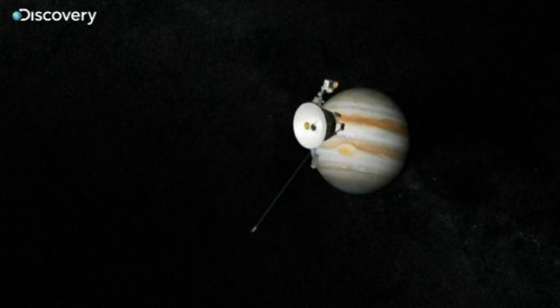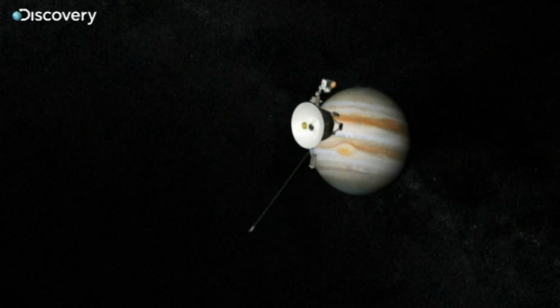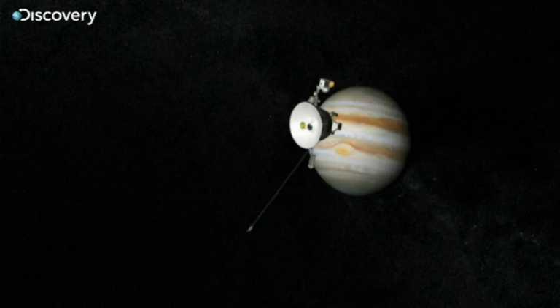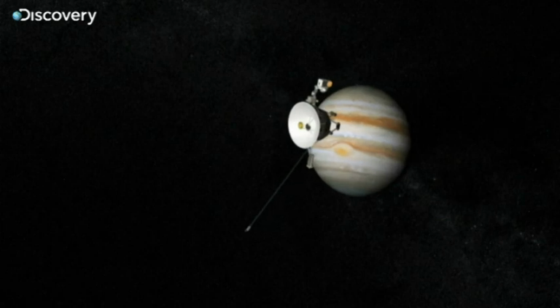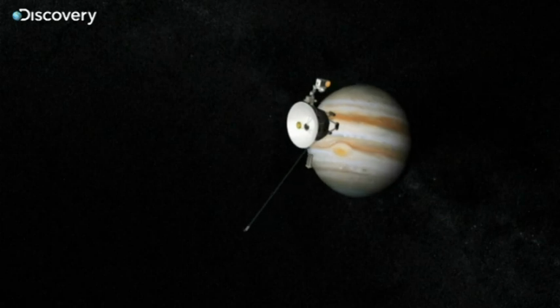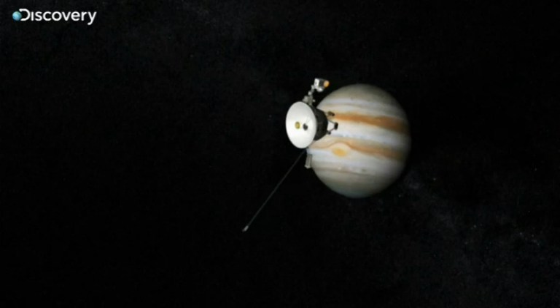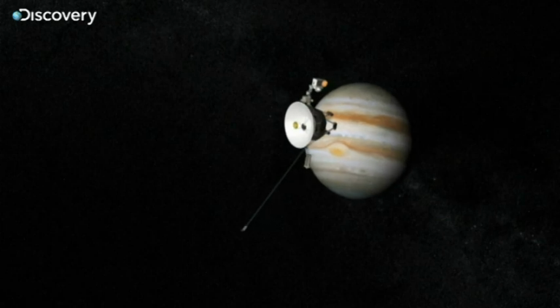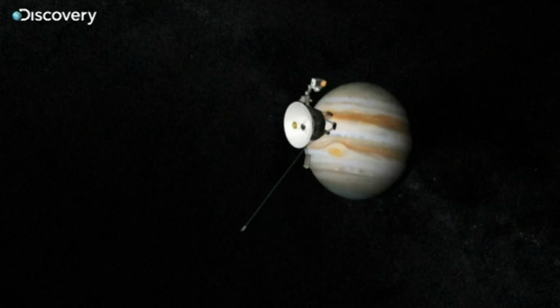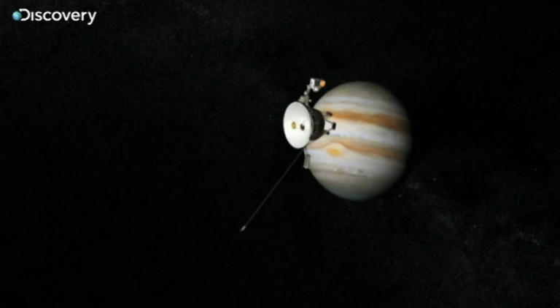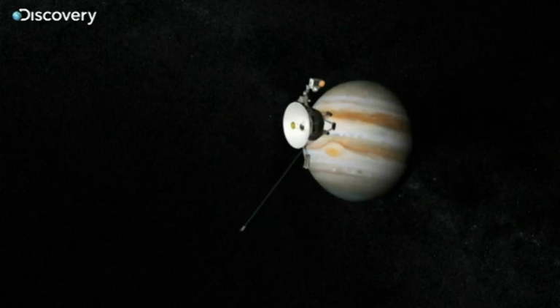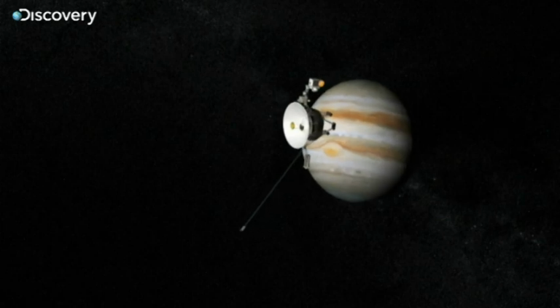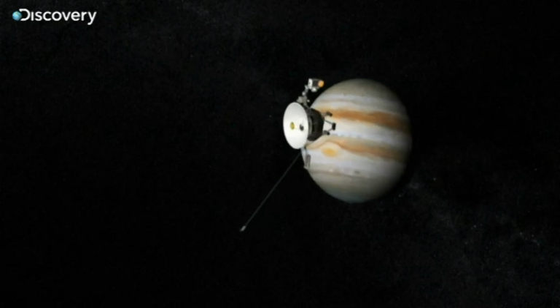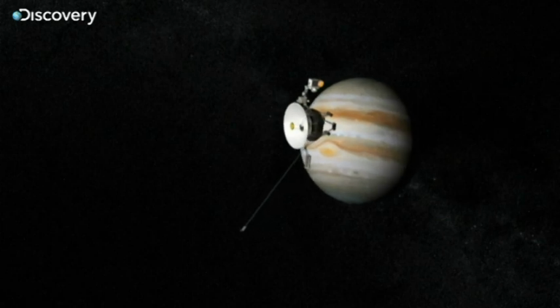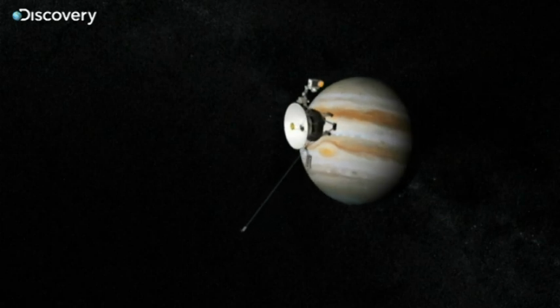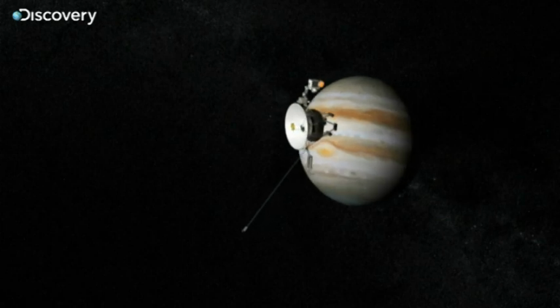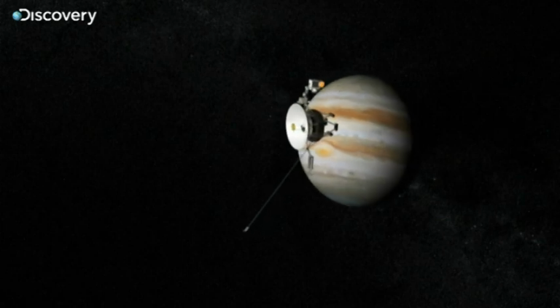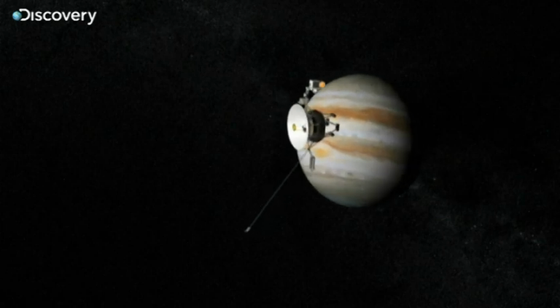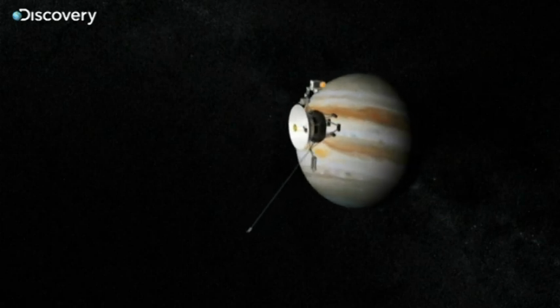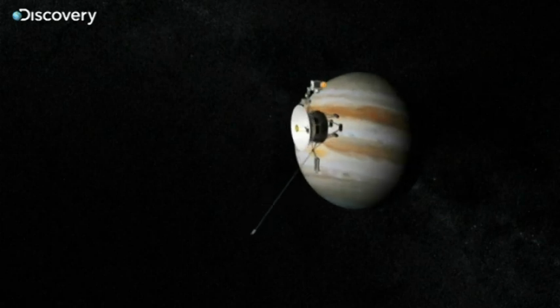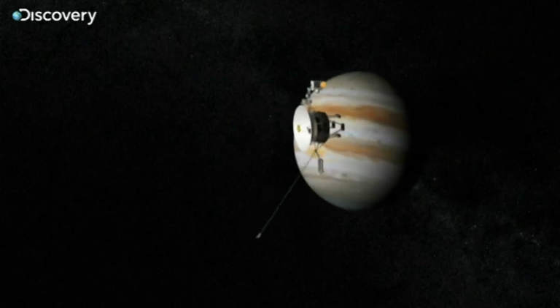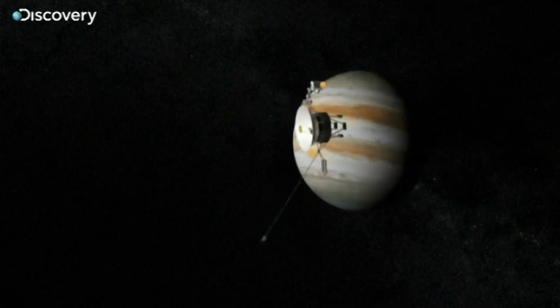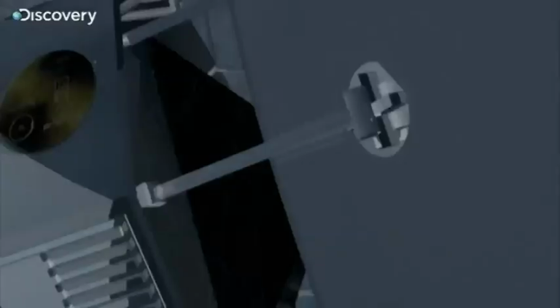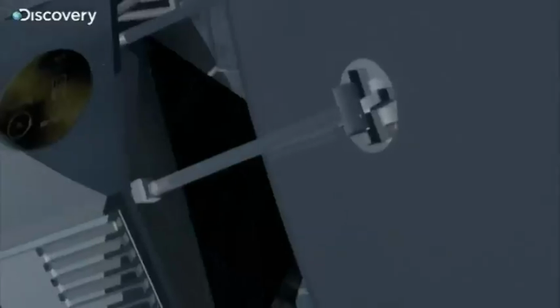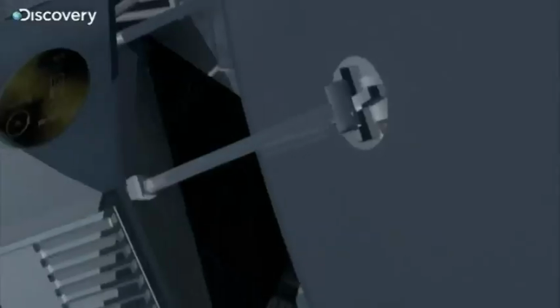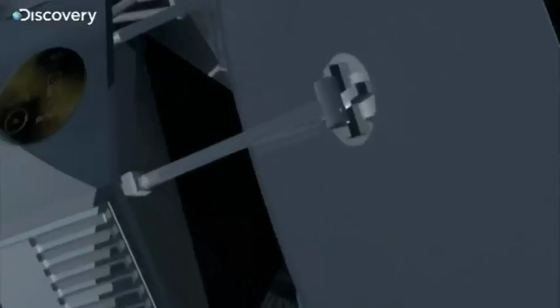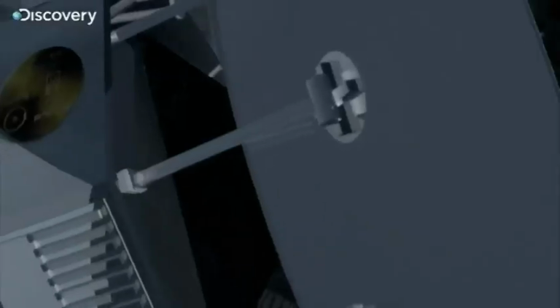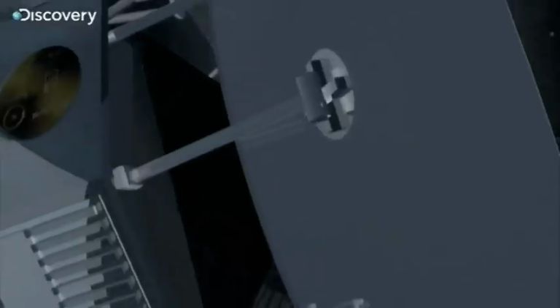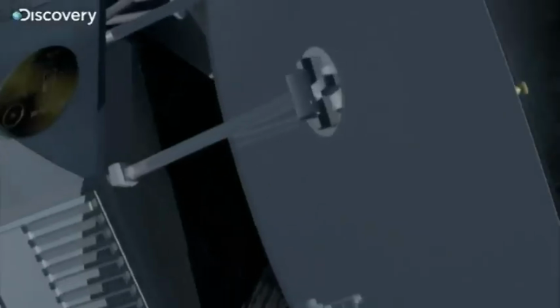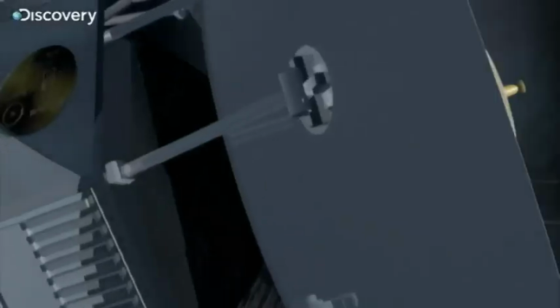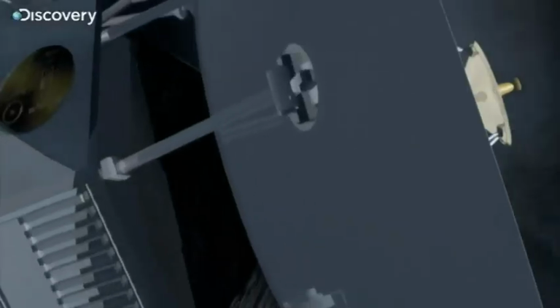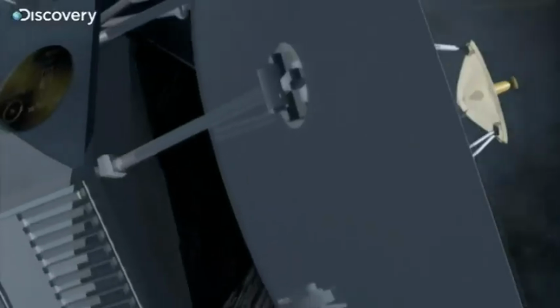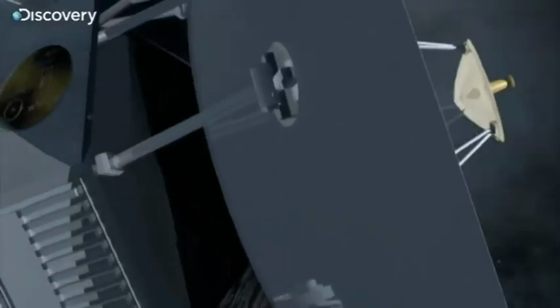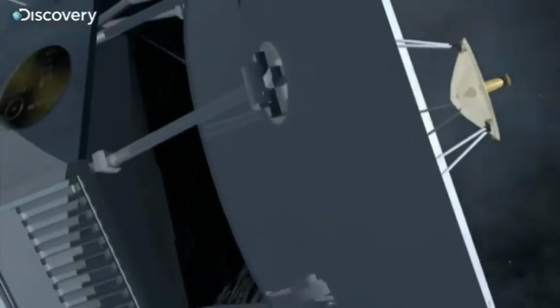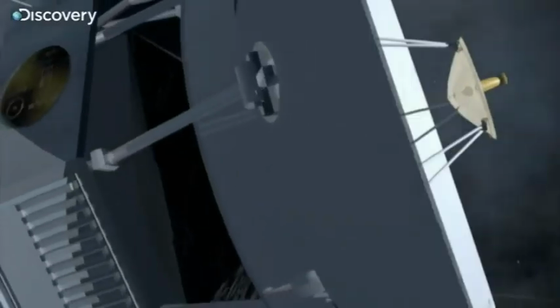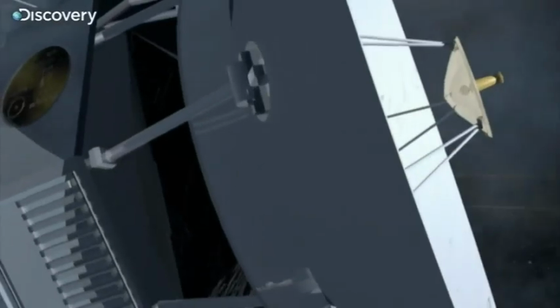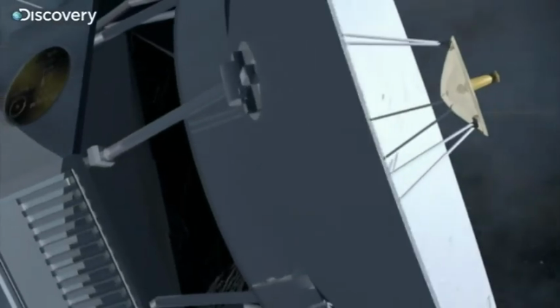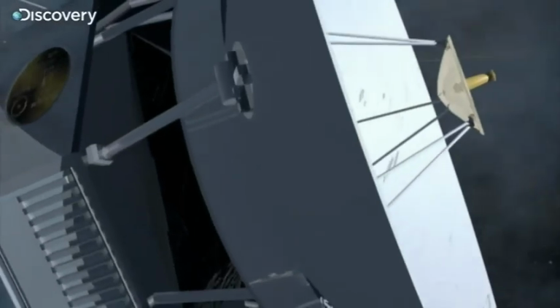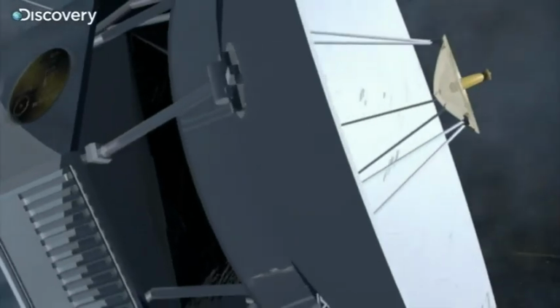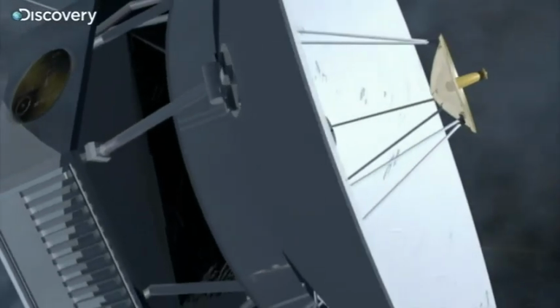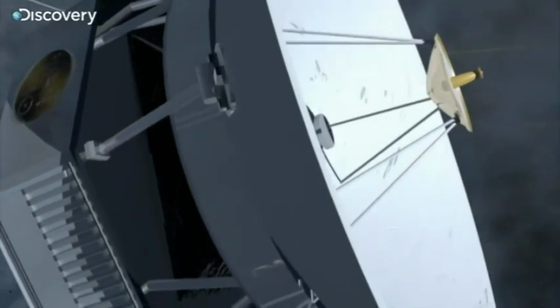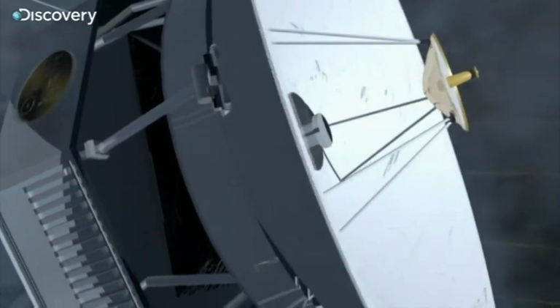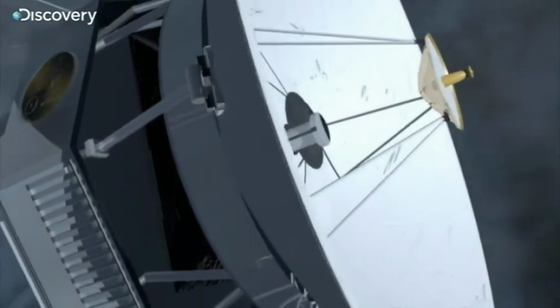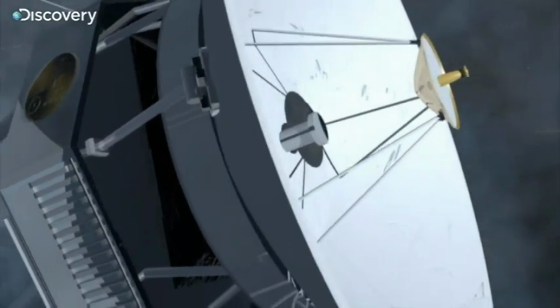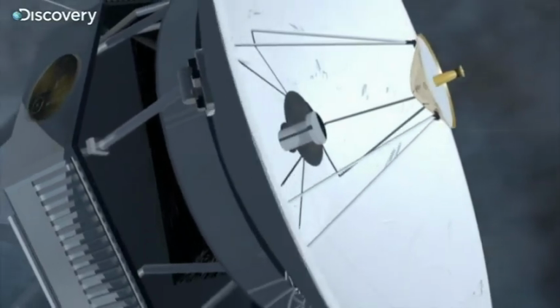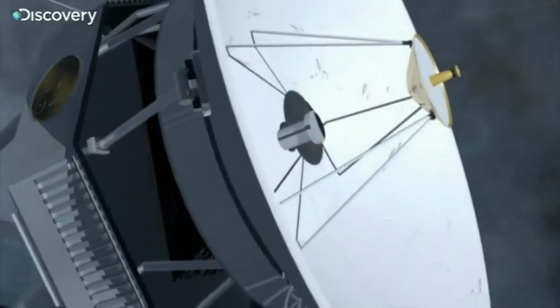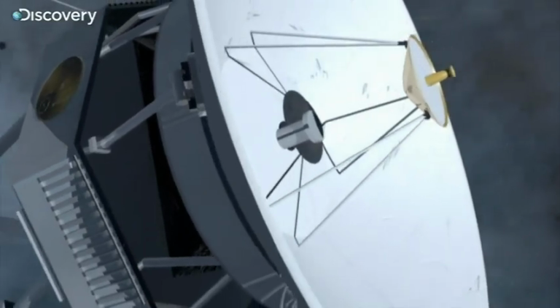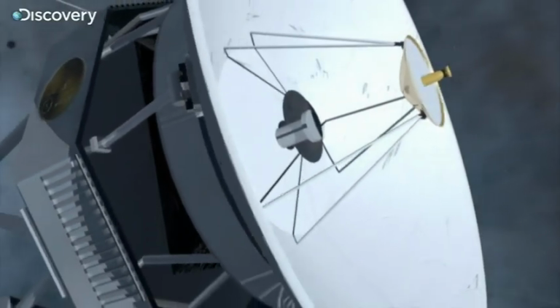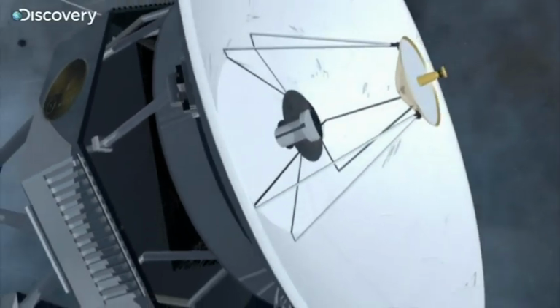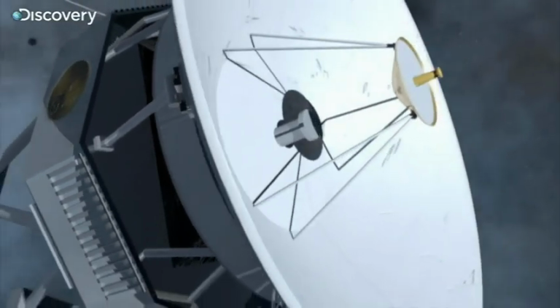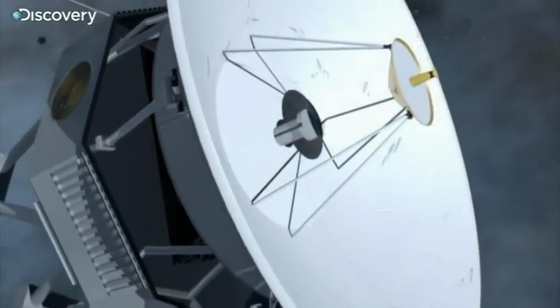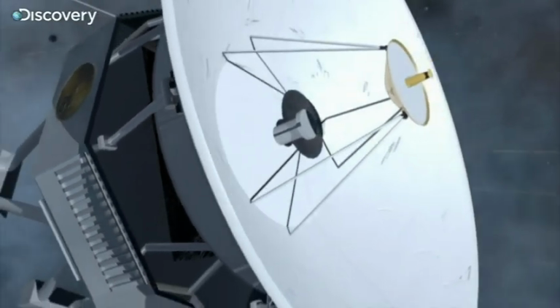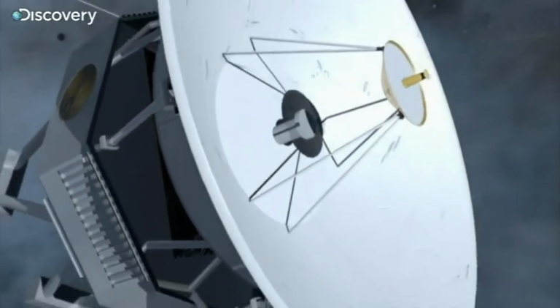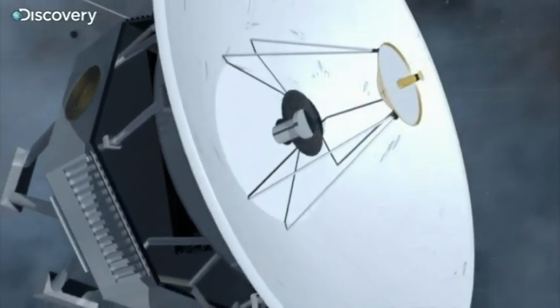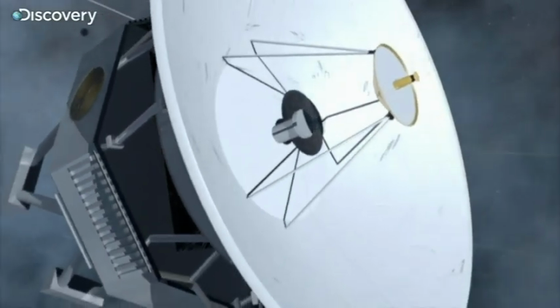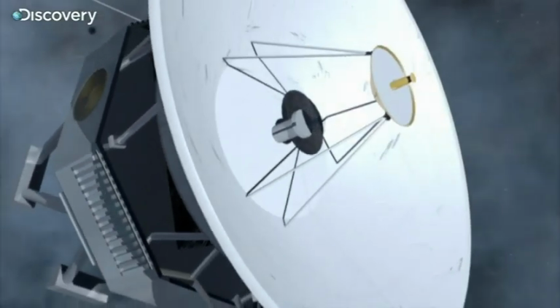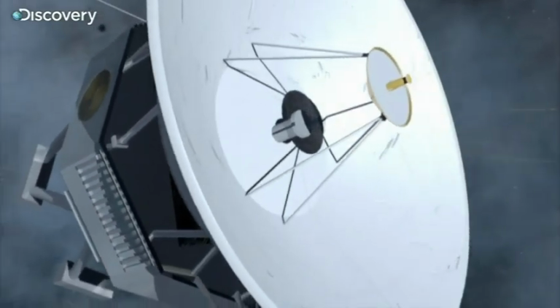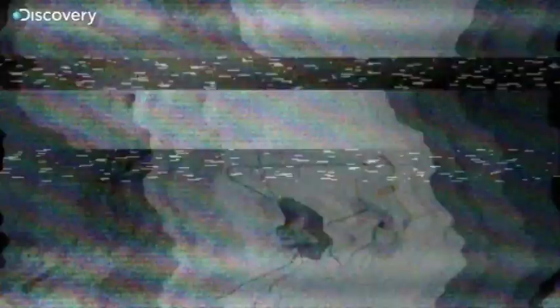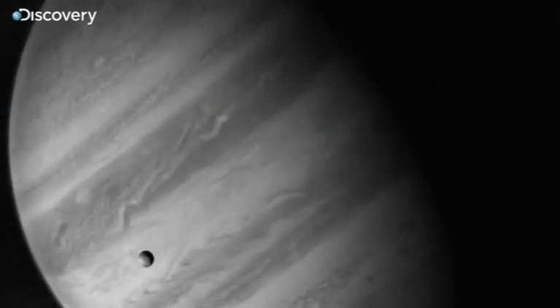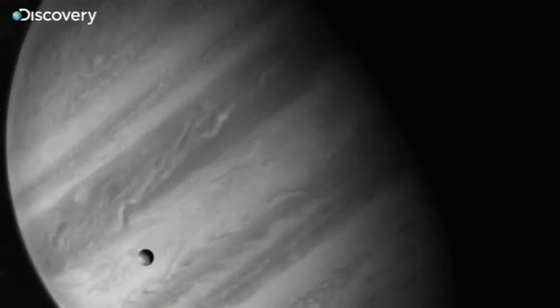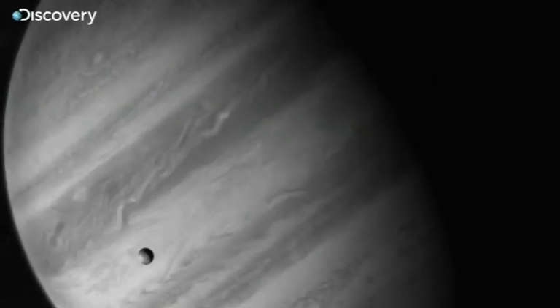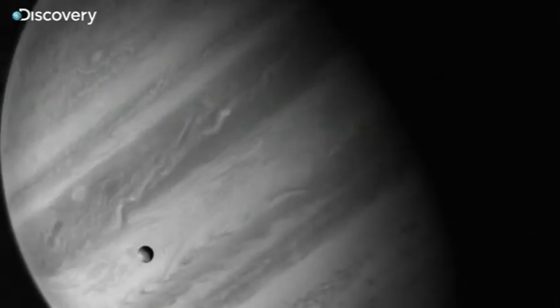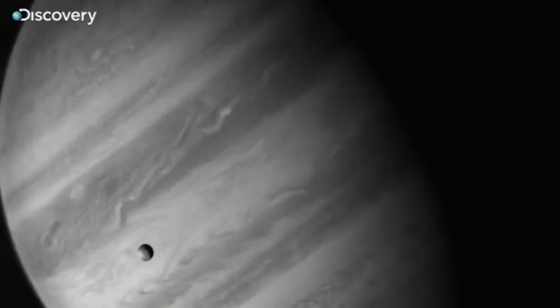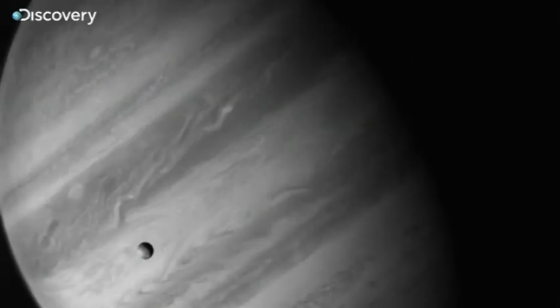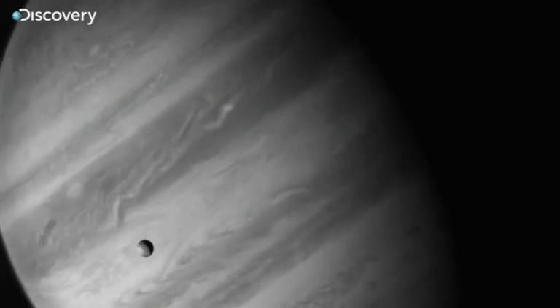In March 1979, the Voyager 1 space probe sent the first detailed view of Jupiter's tiny moon, Io.